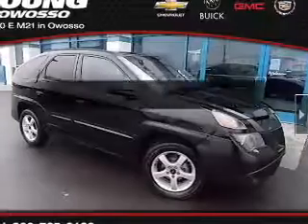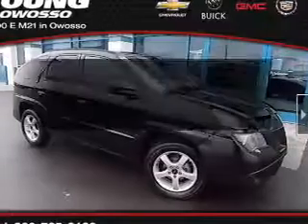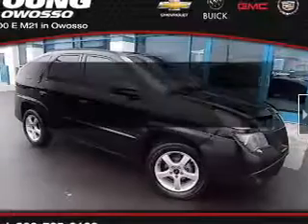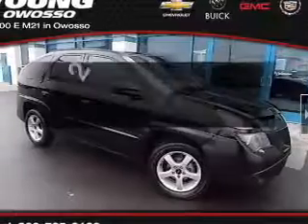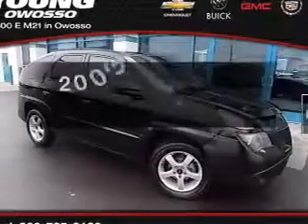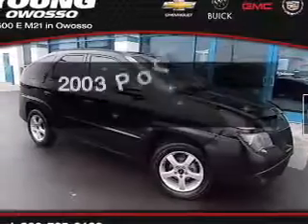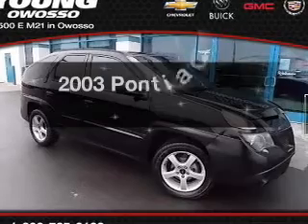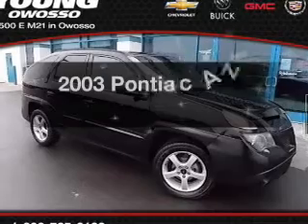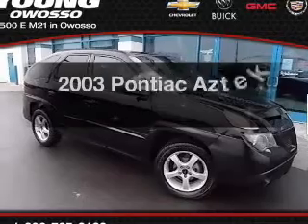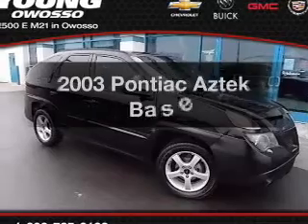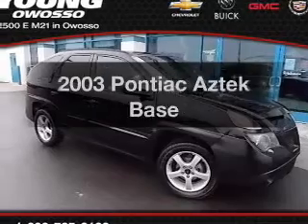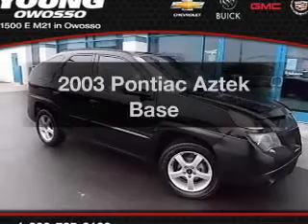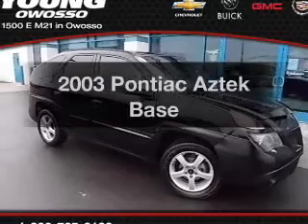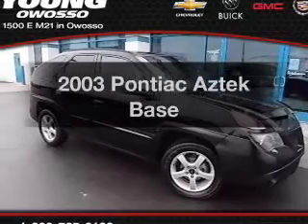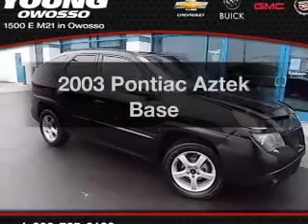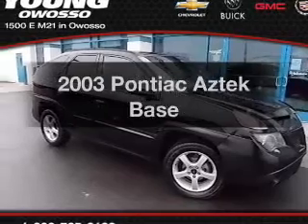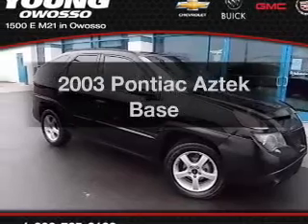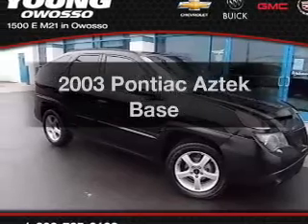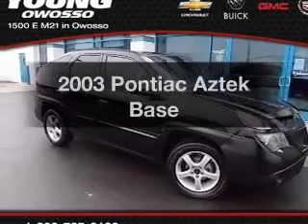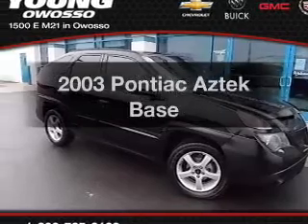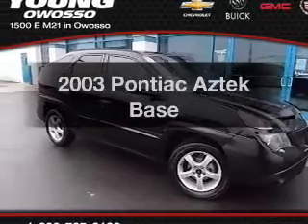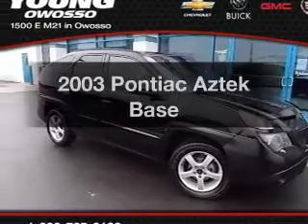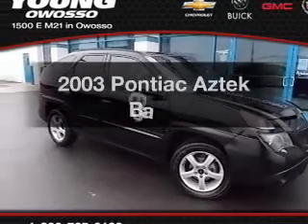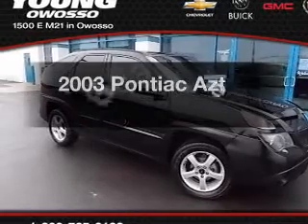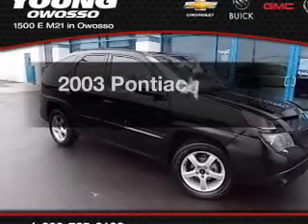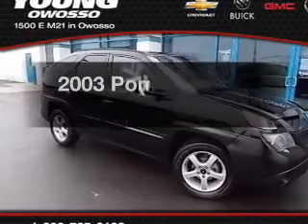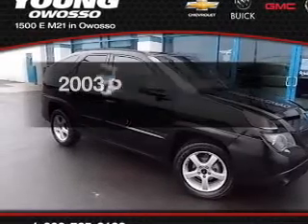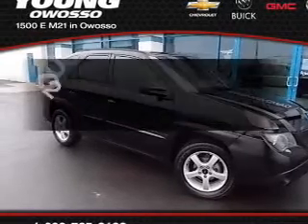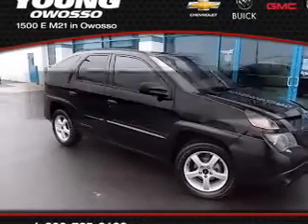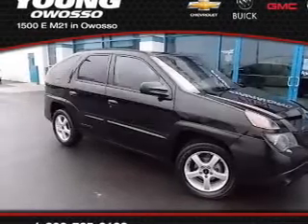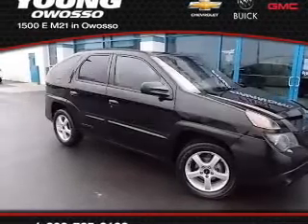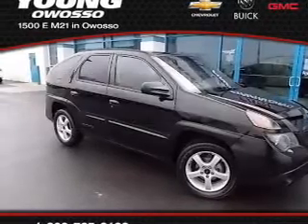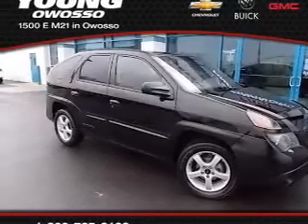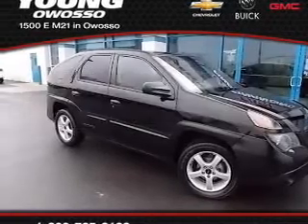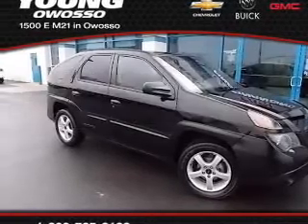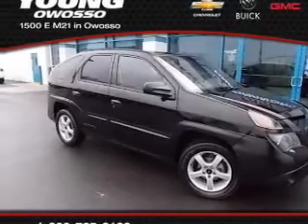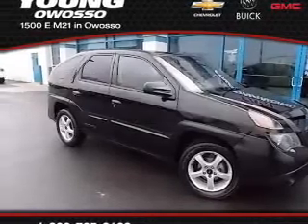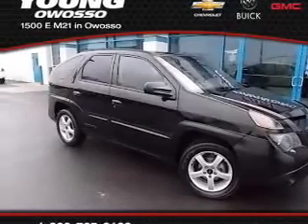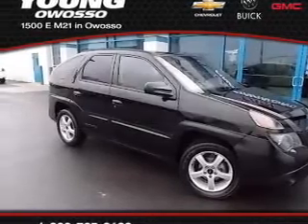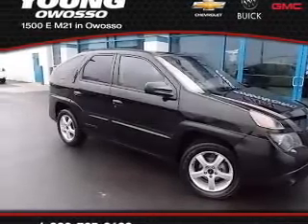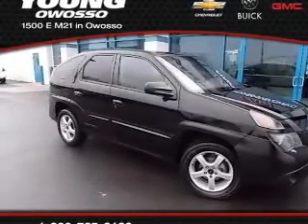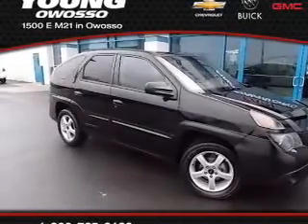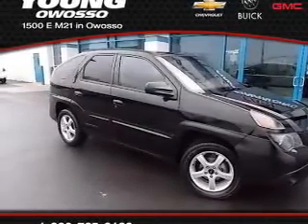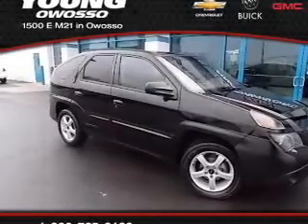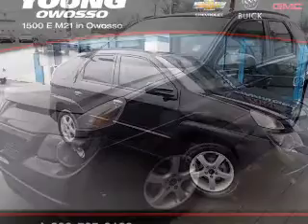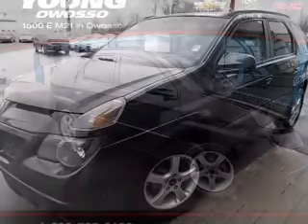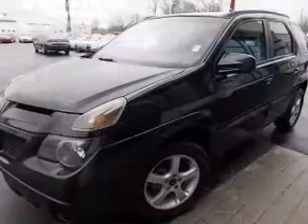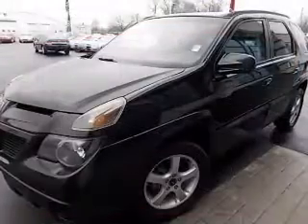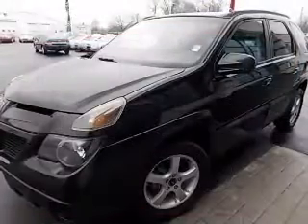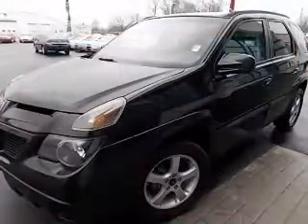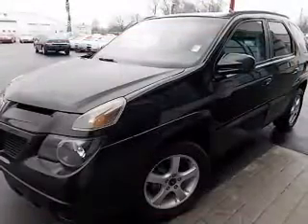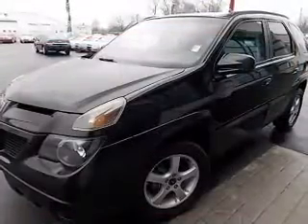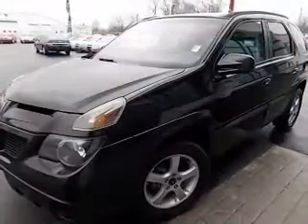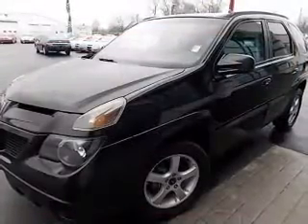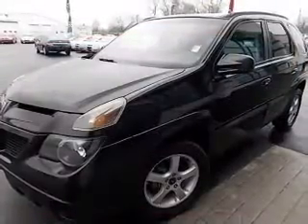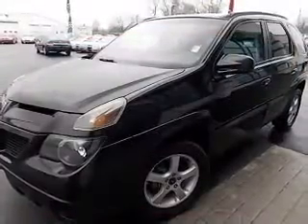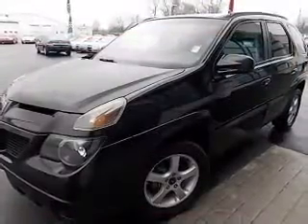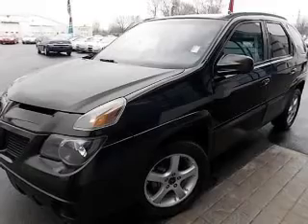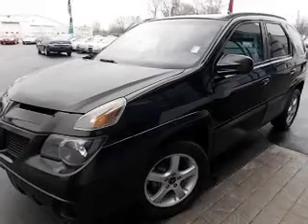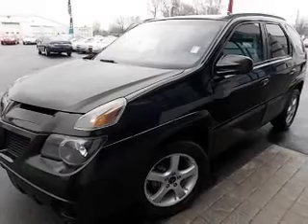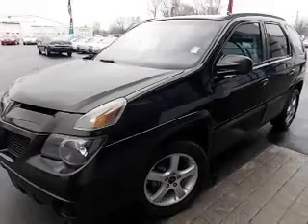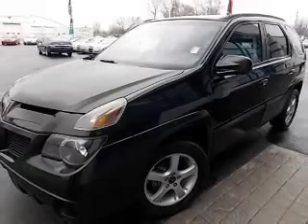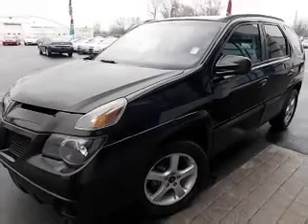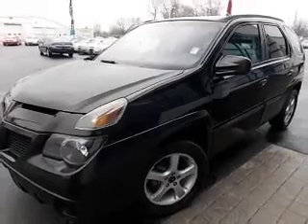Get noticed in this 2003 Pontiac Aztek. Travel the roads in style and comfort in this great vehicle.